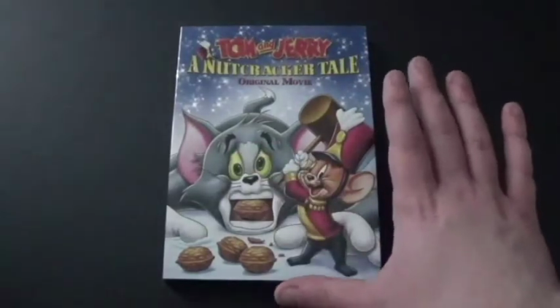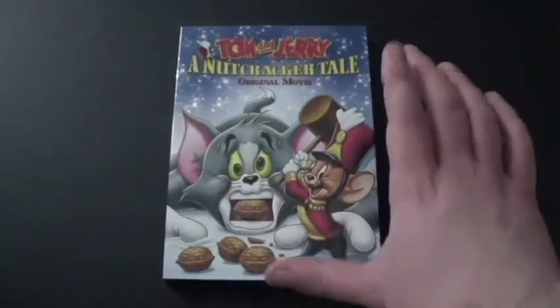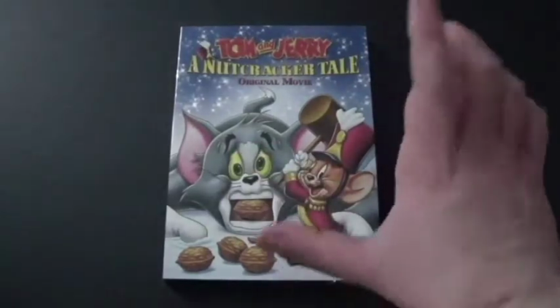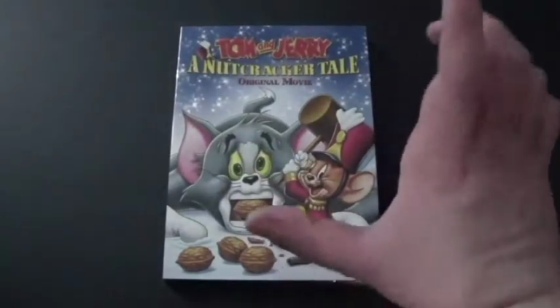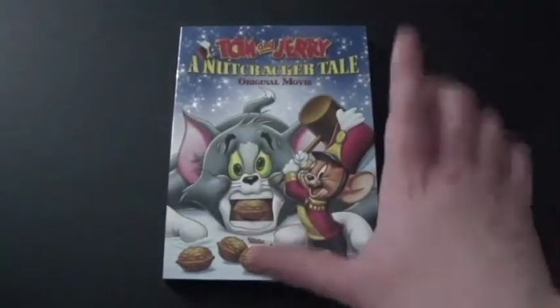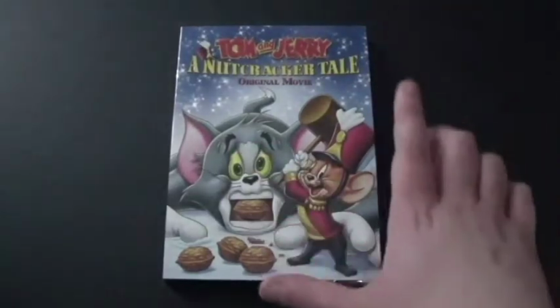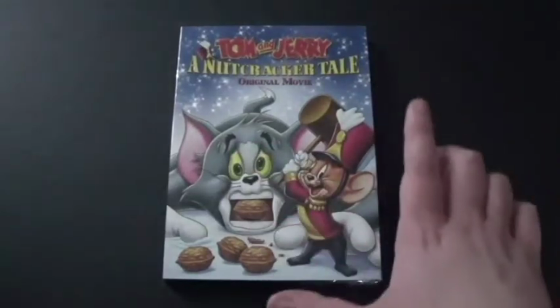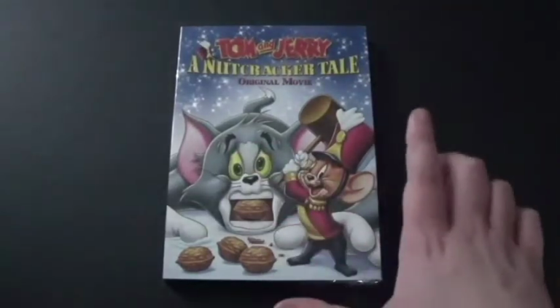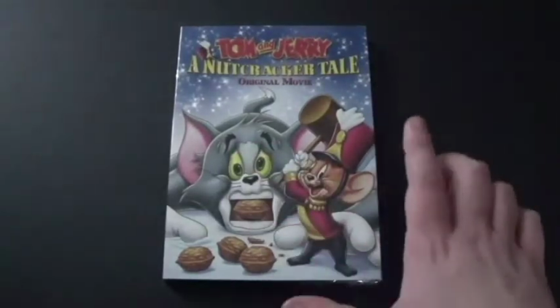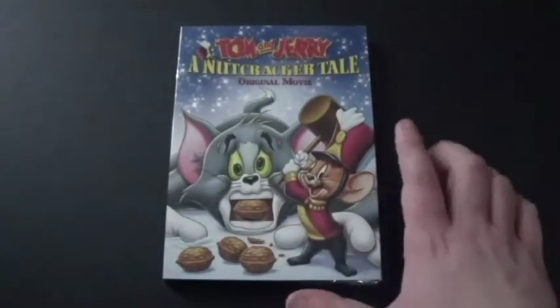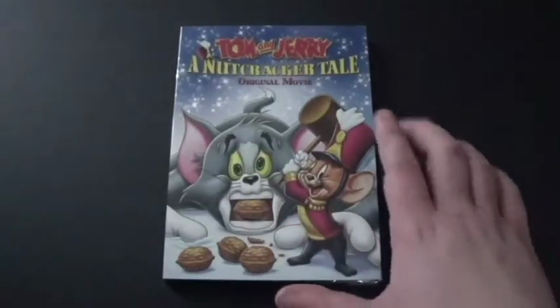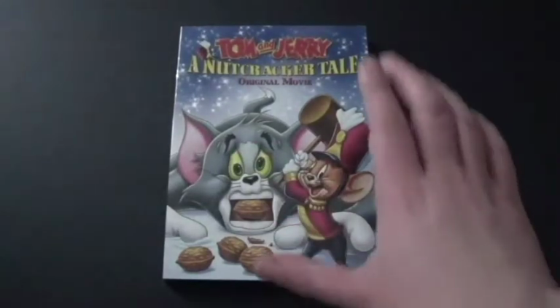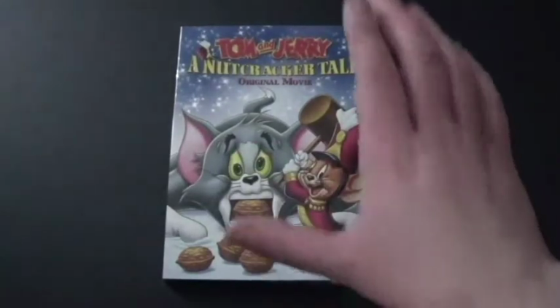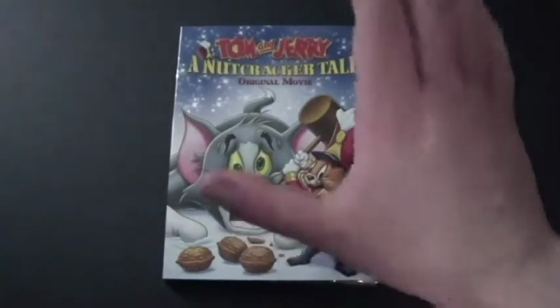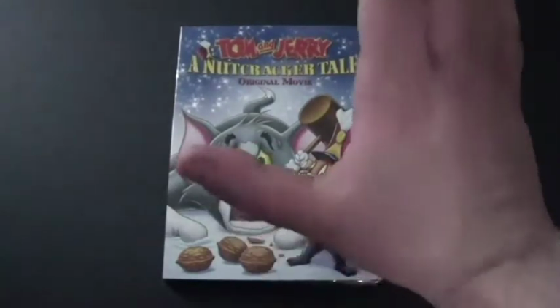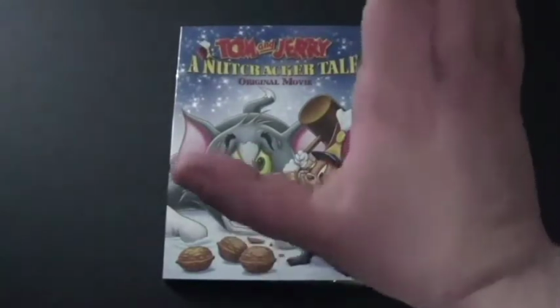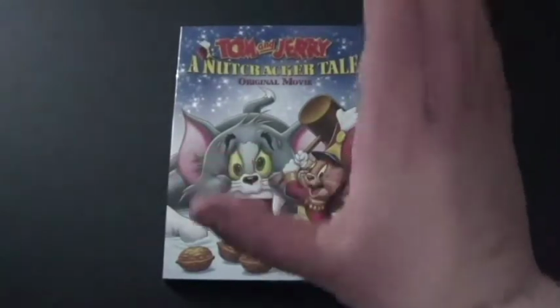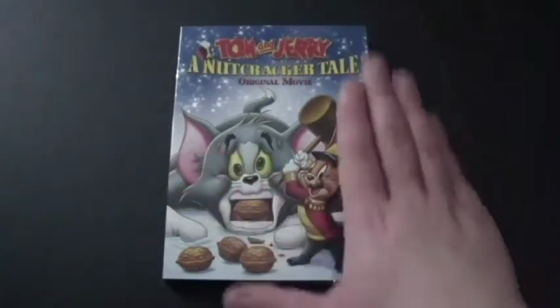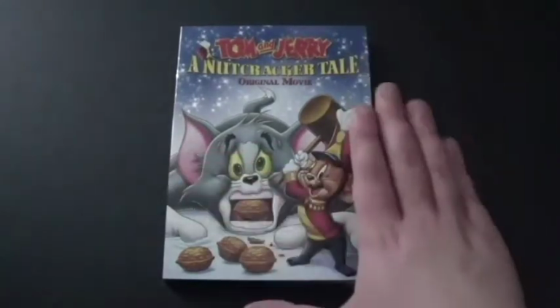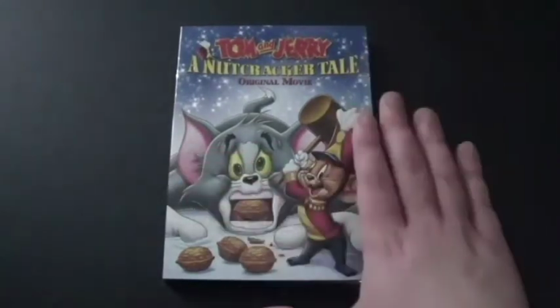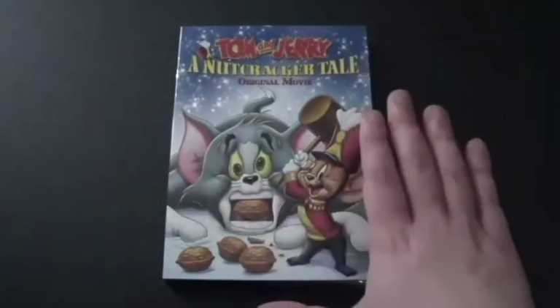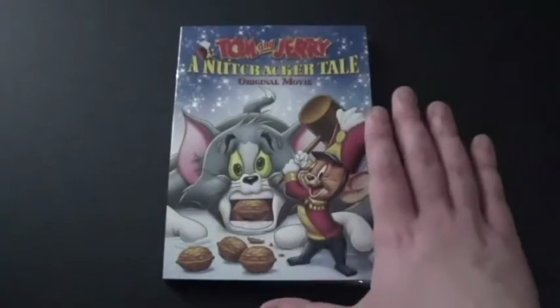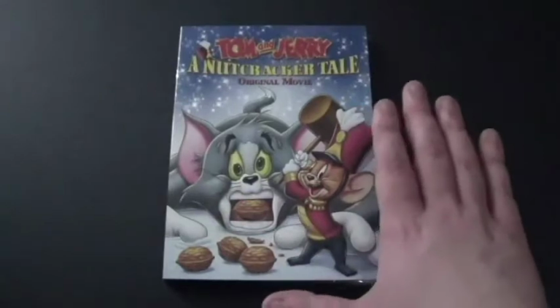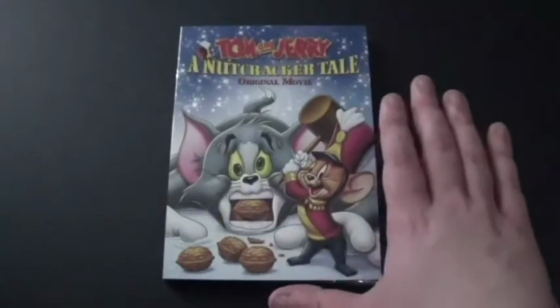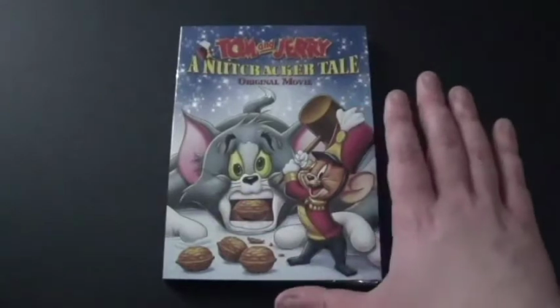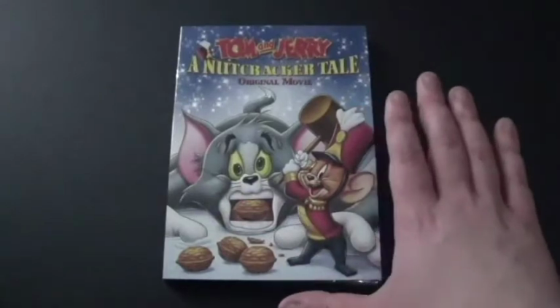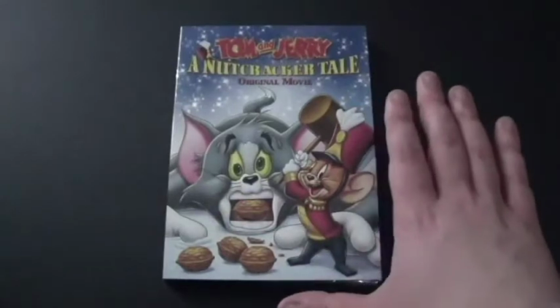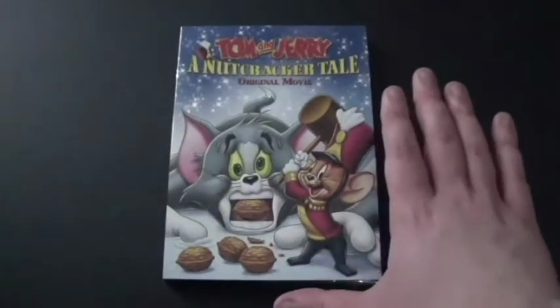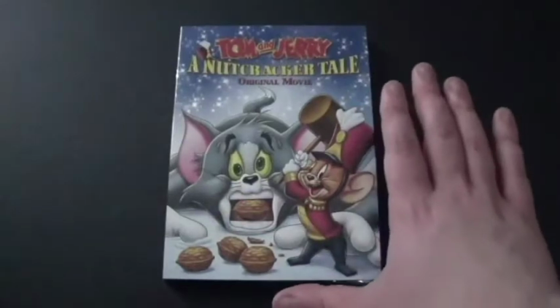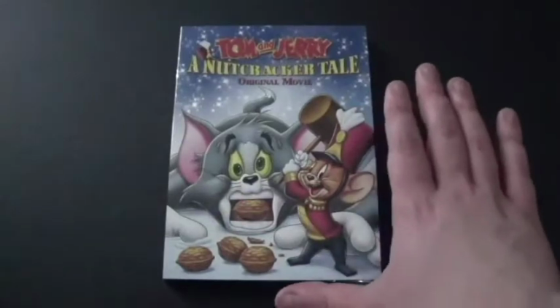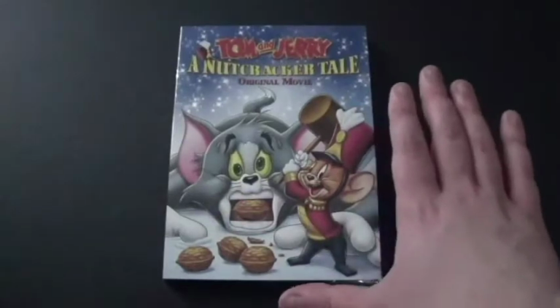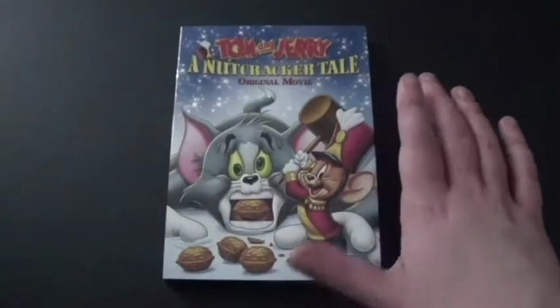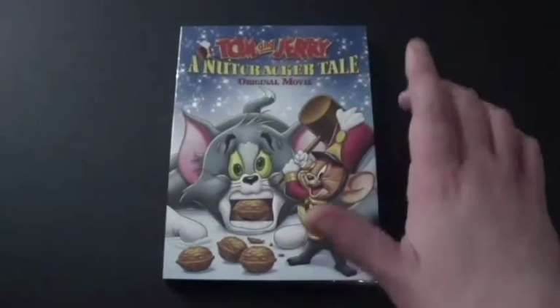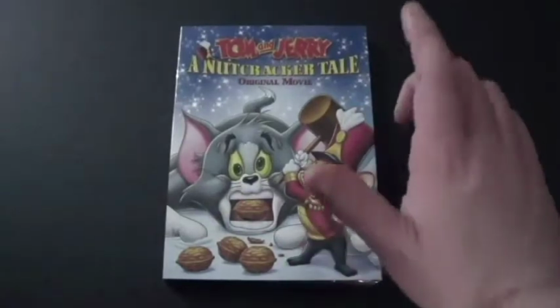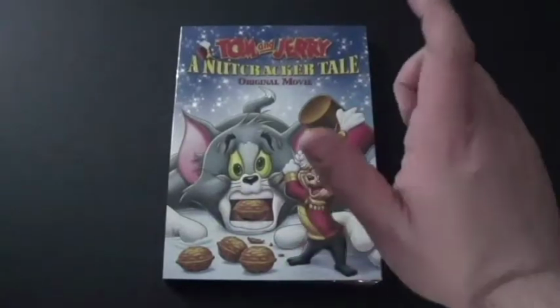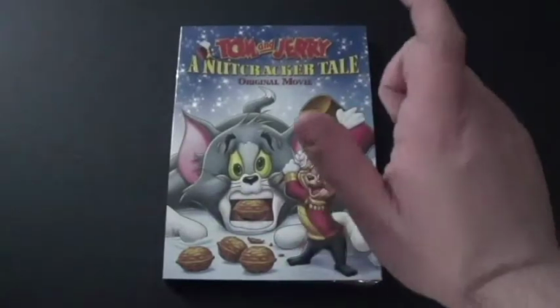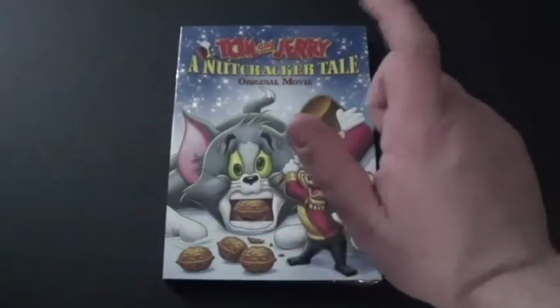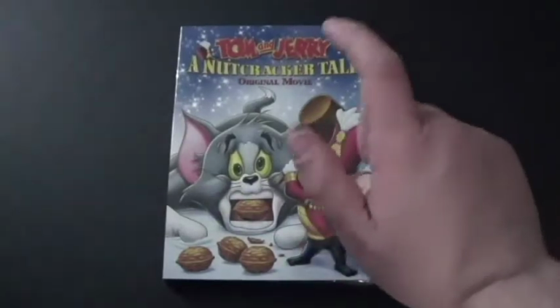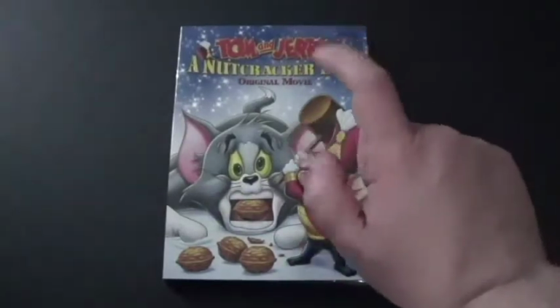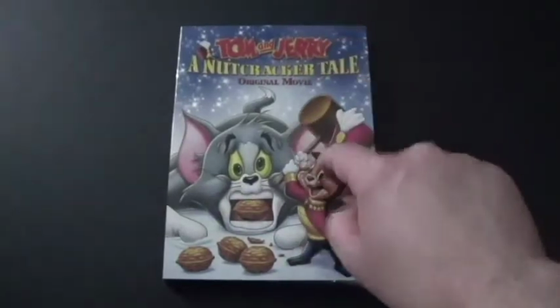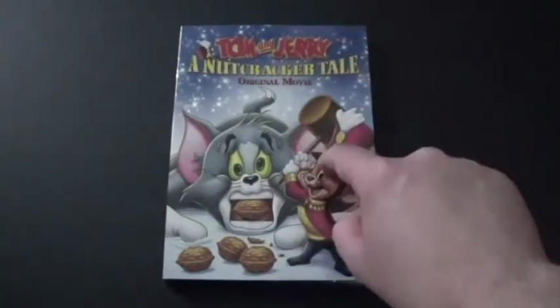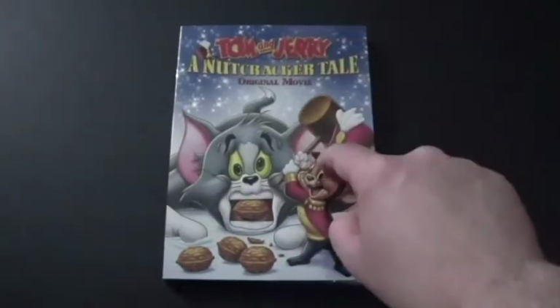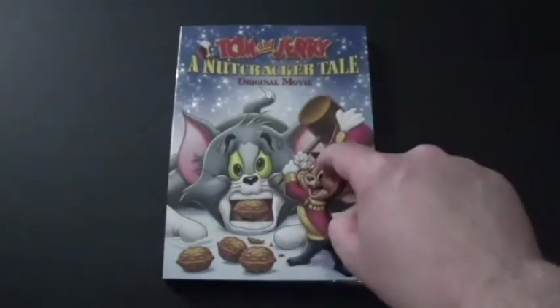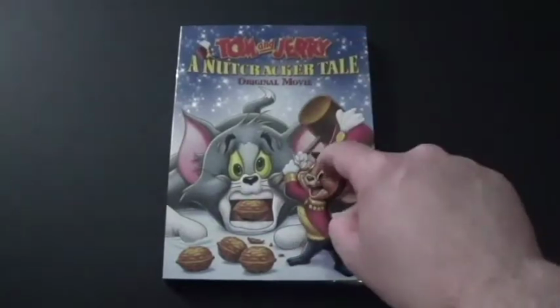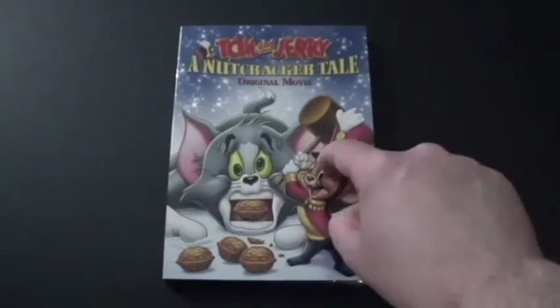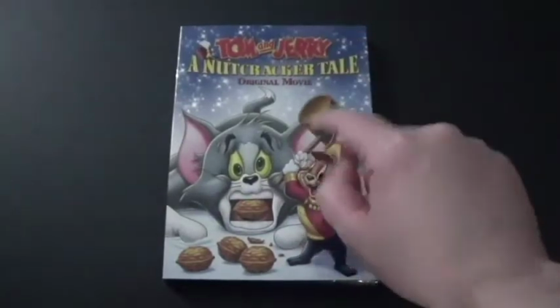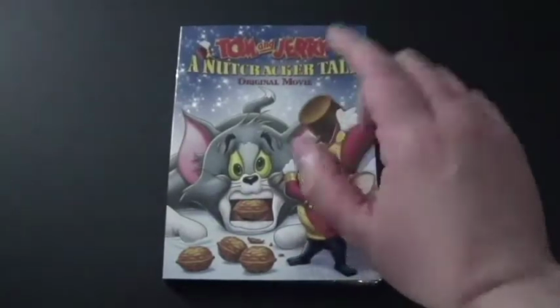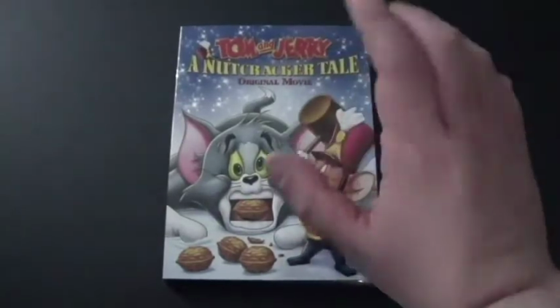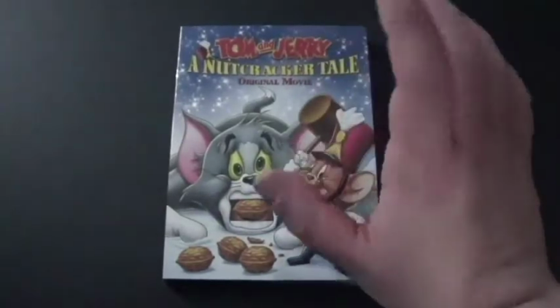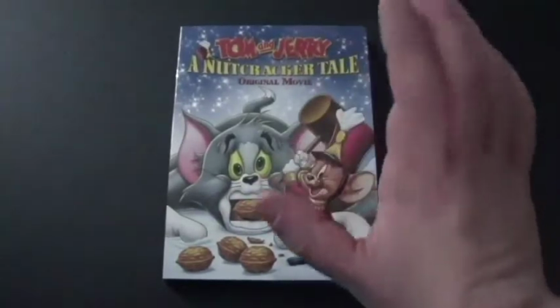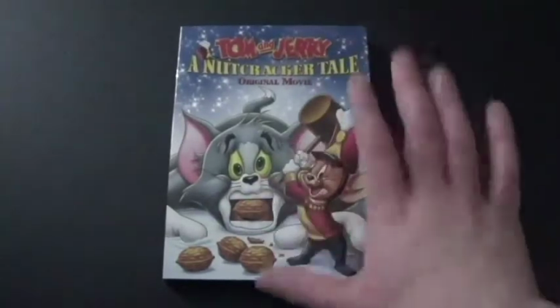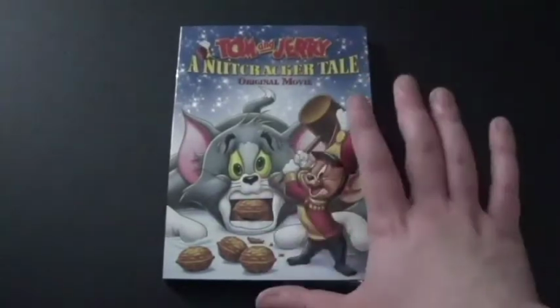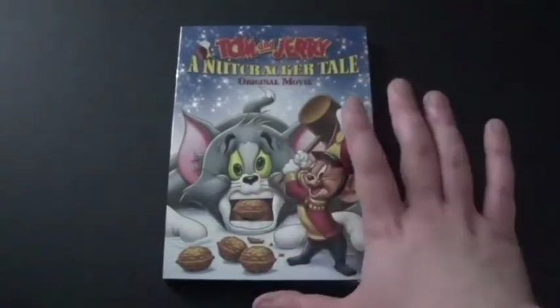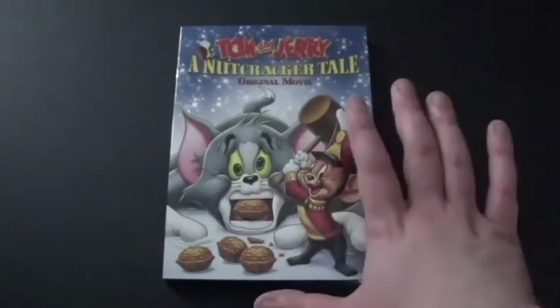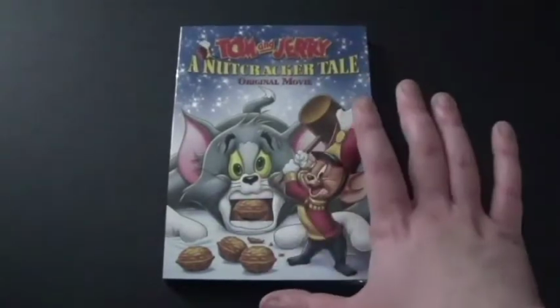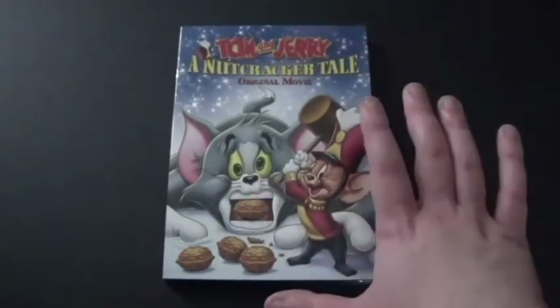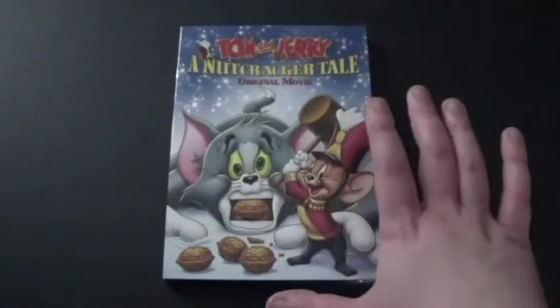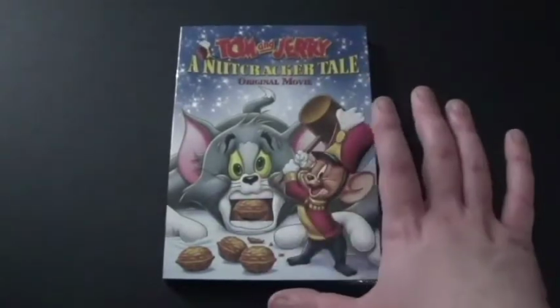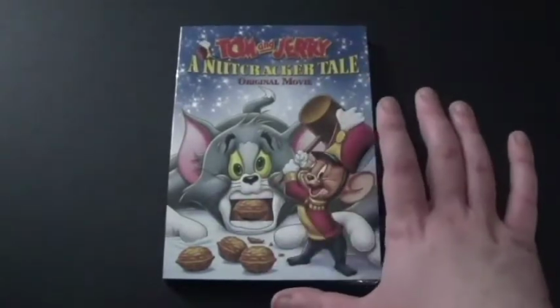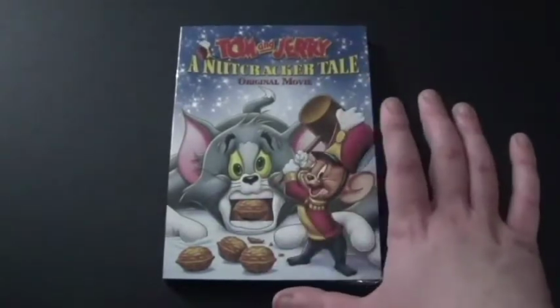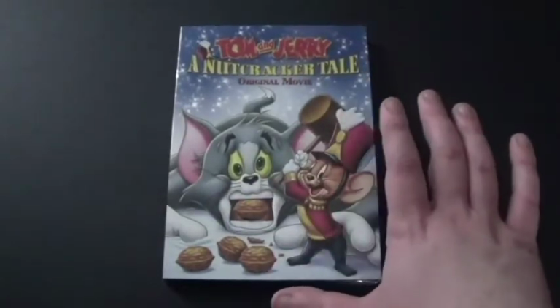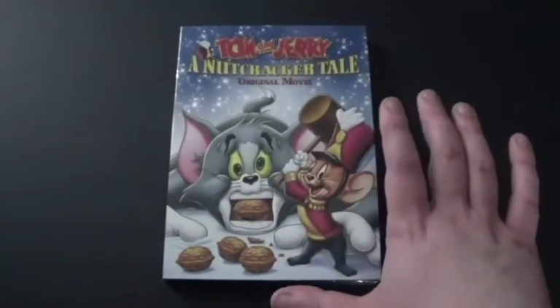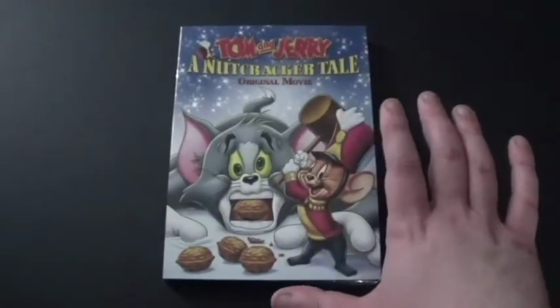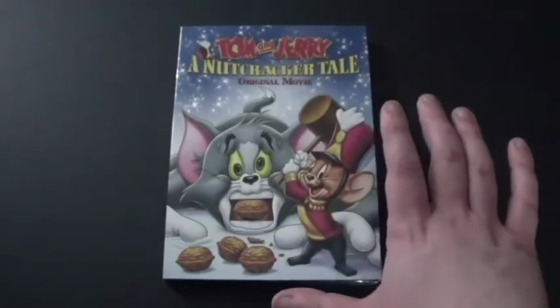And get this — they have all the Nutcracker music on here, like the ballet one that I watched.